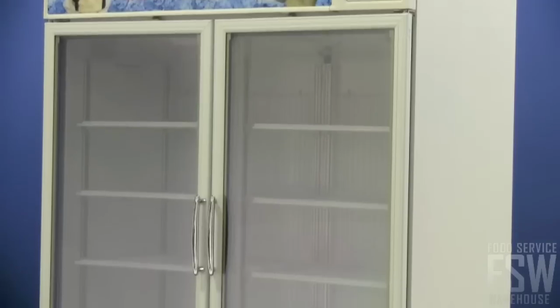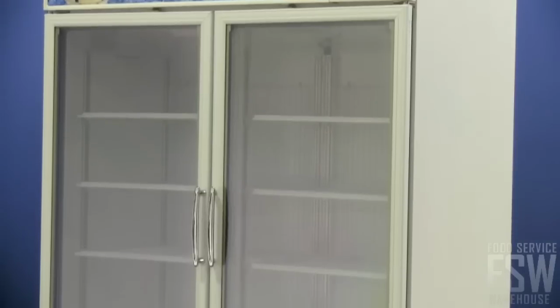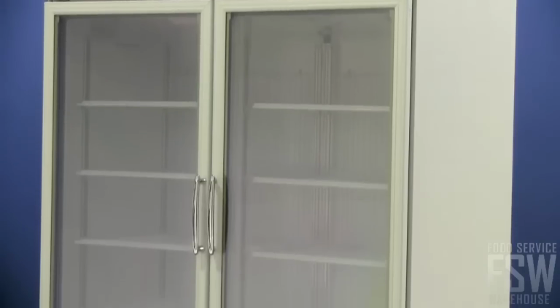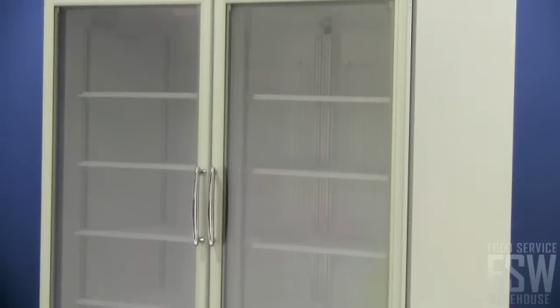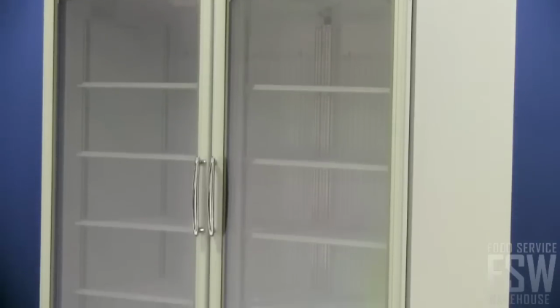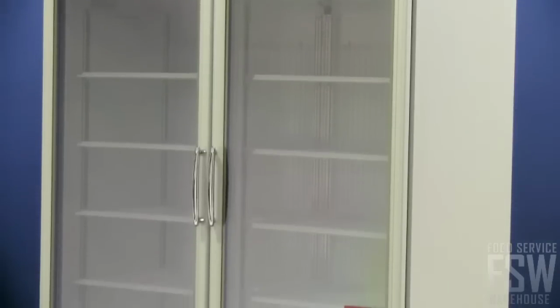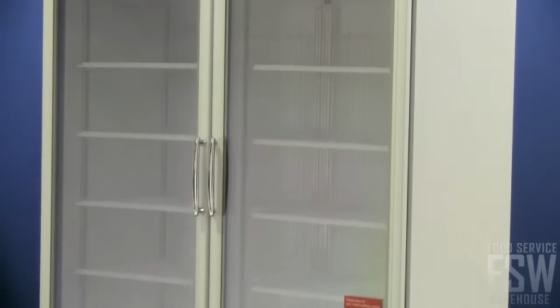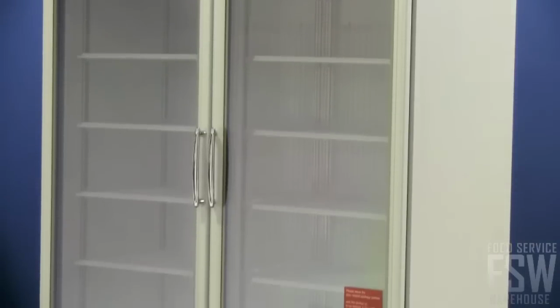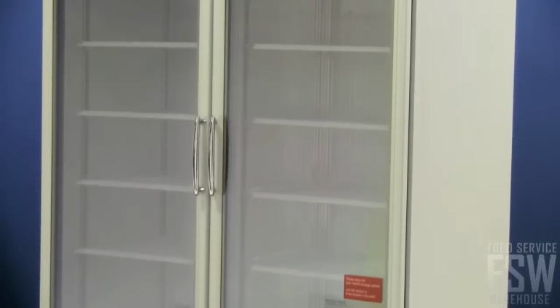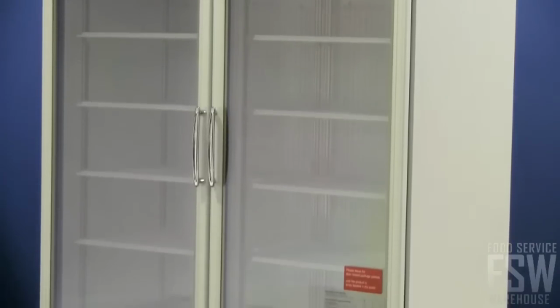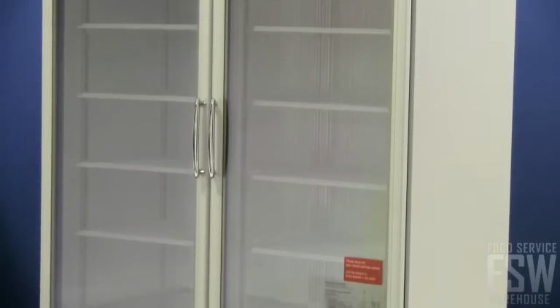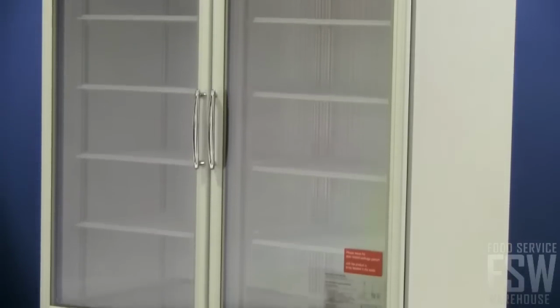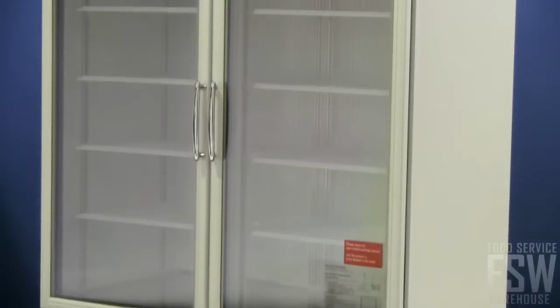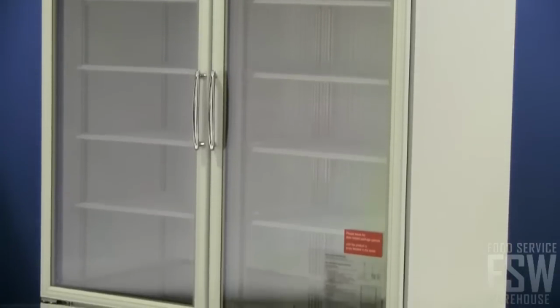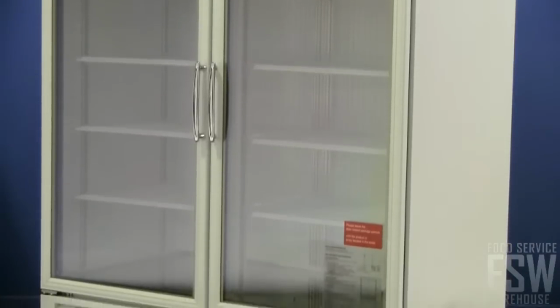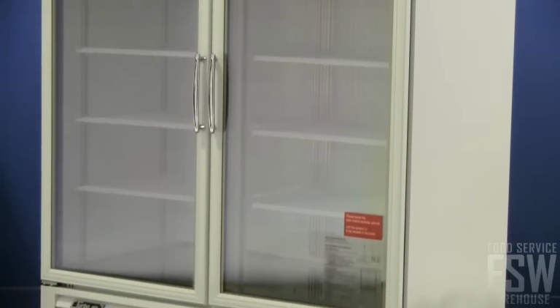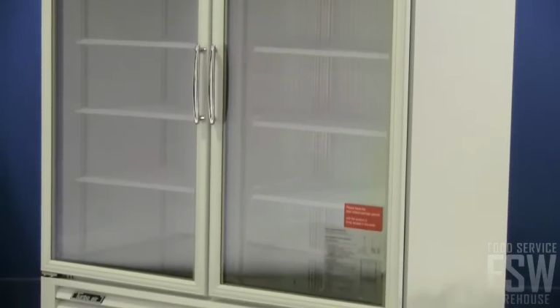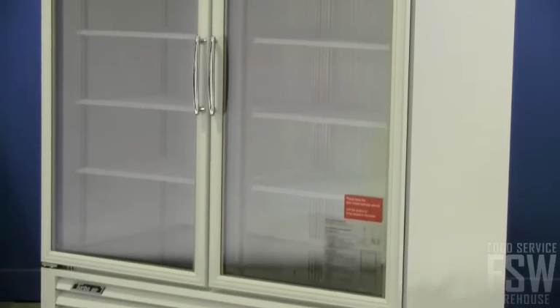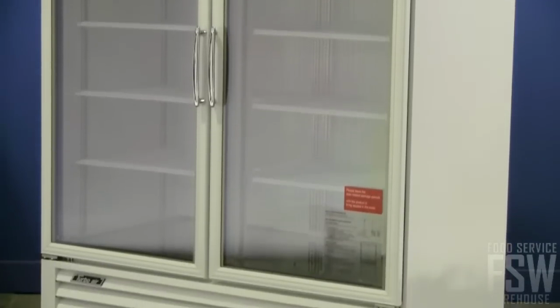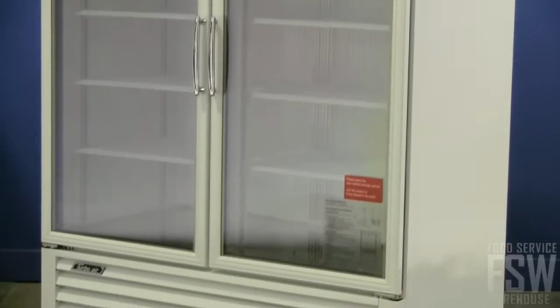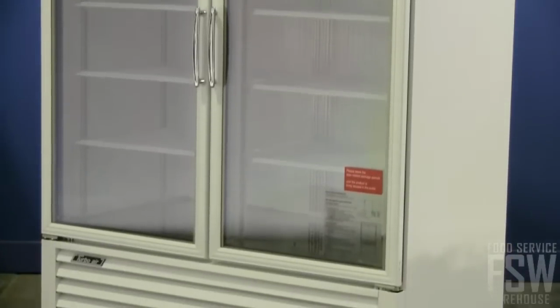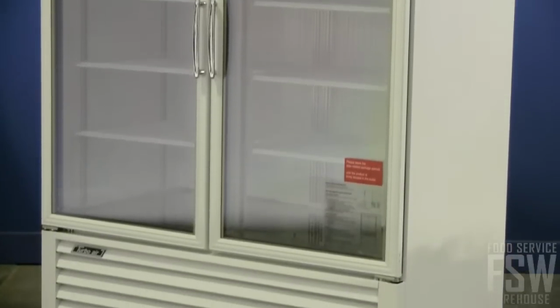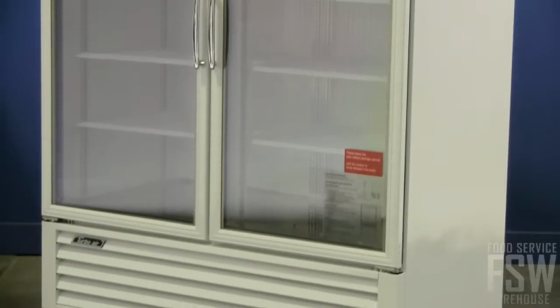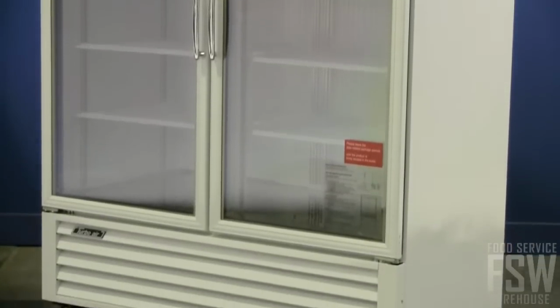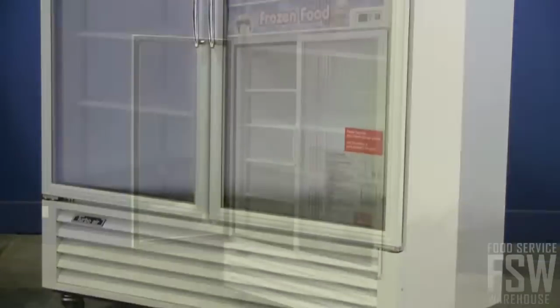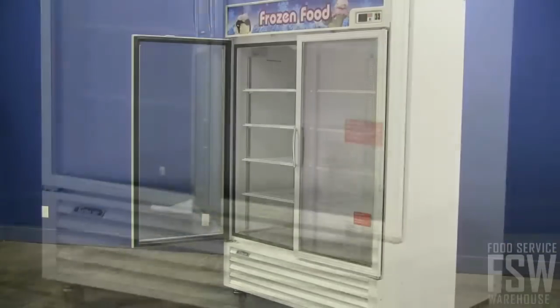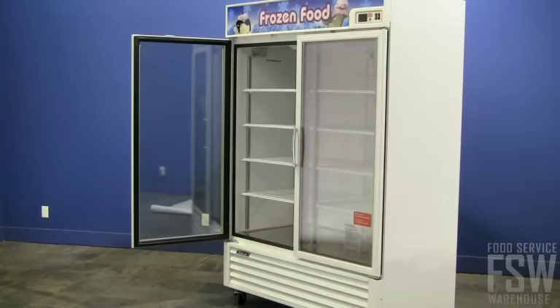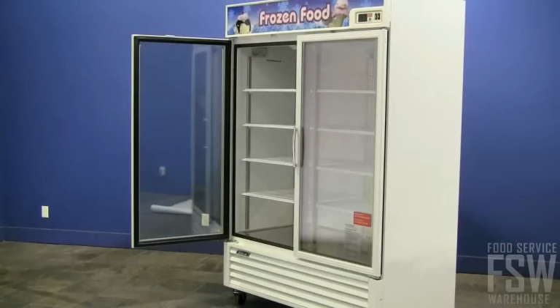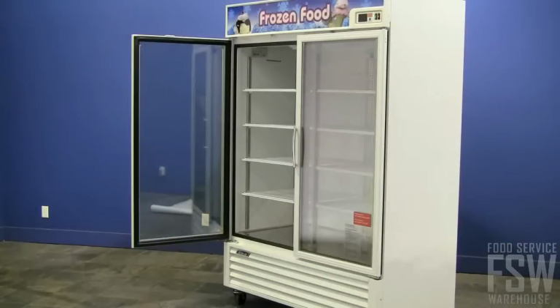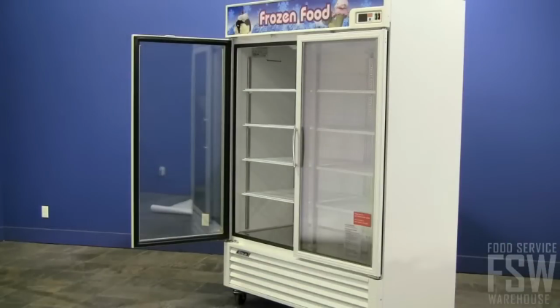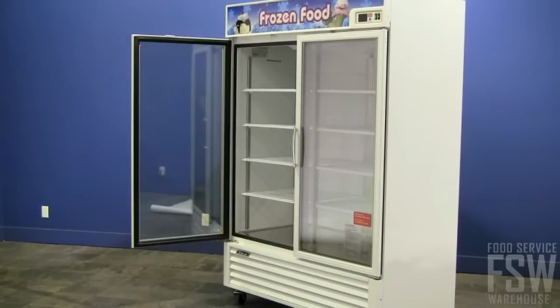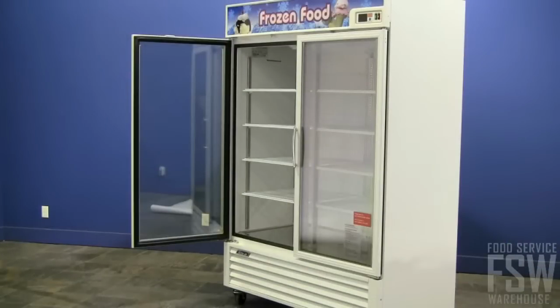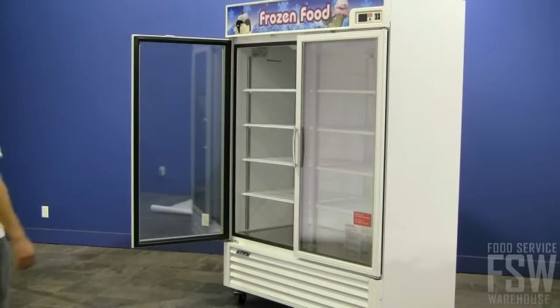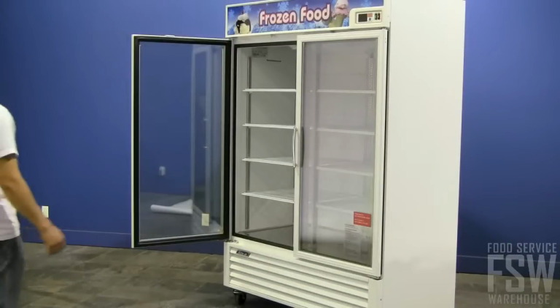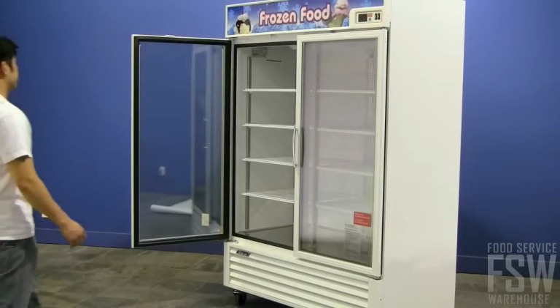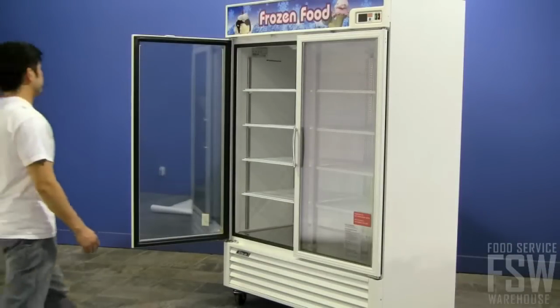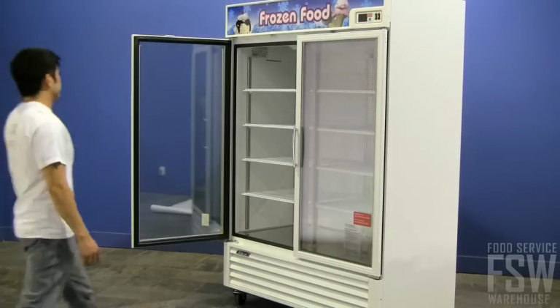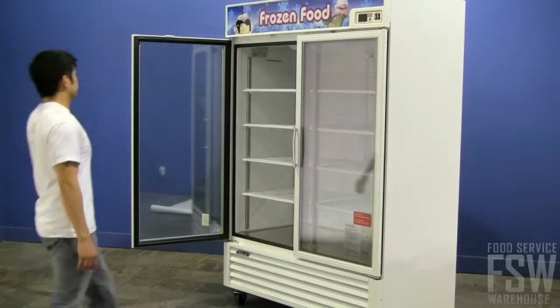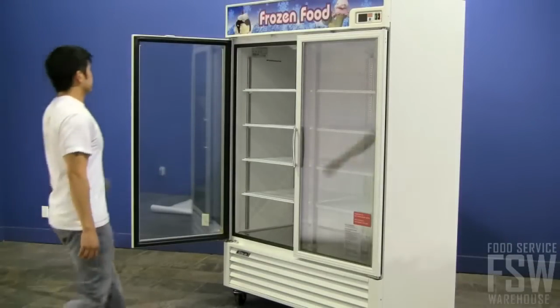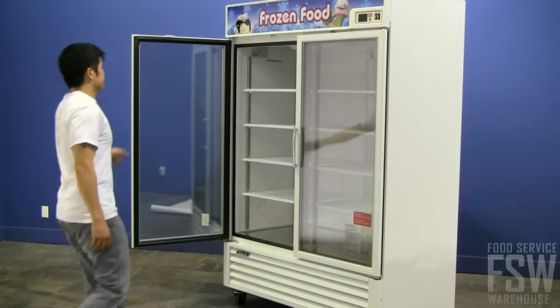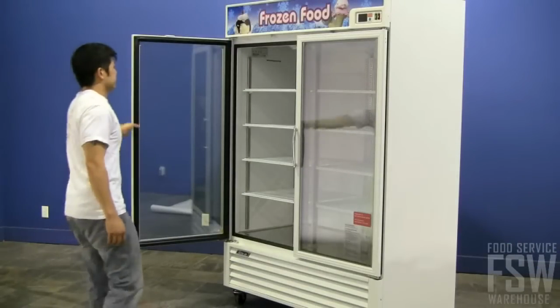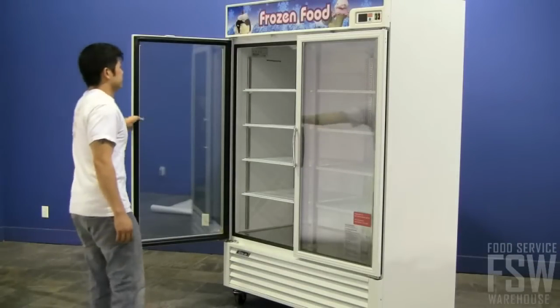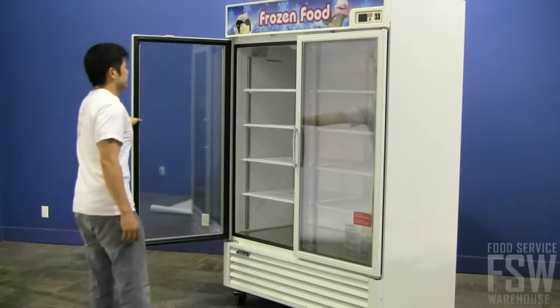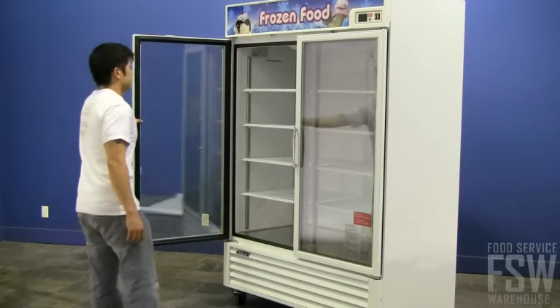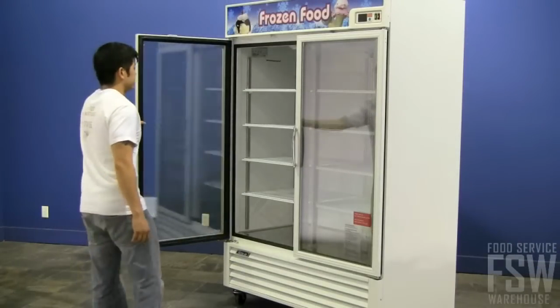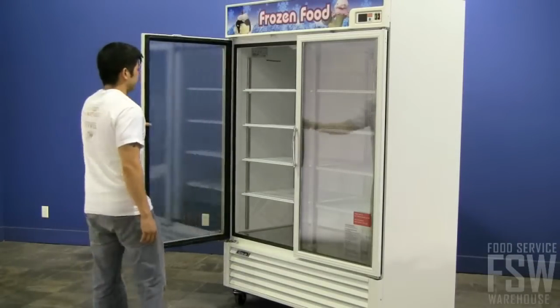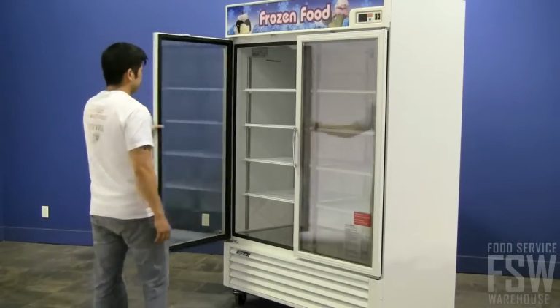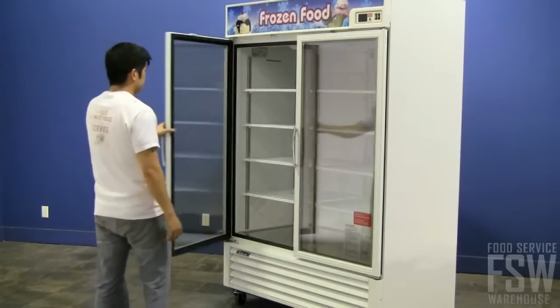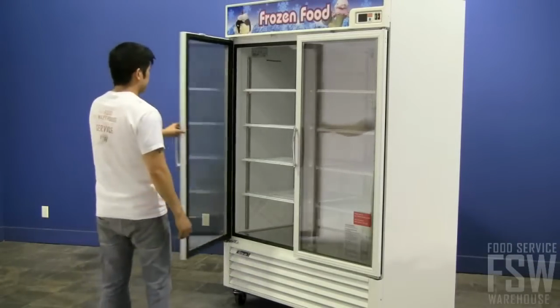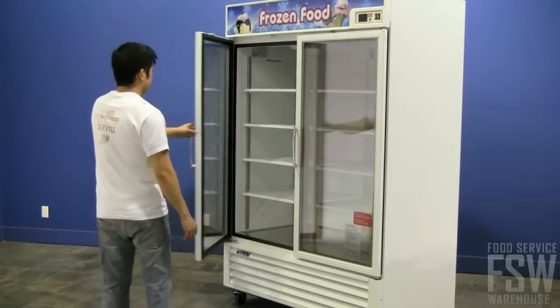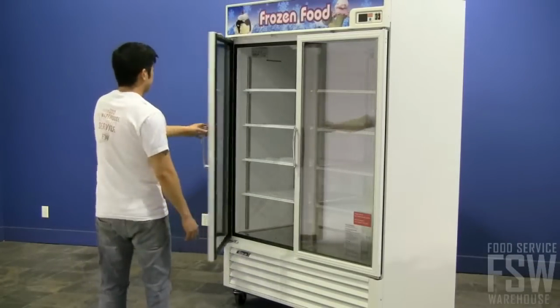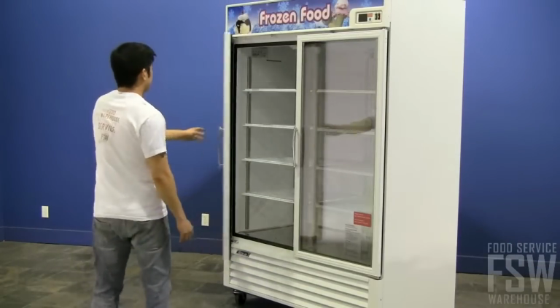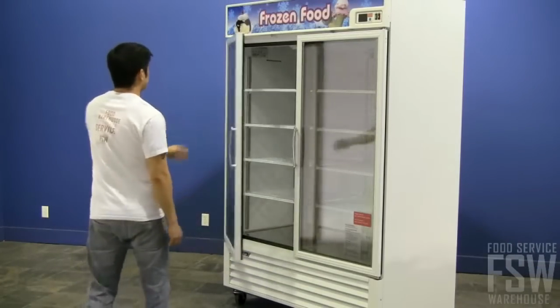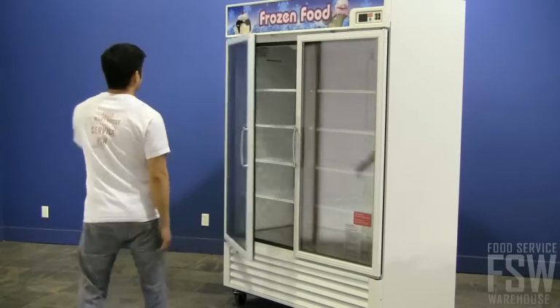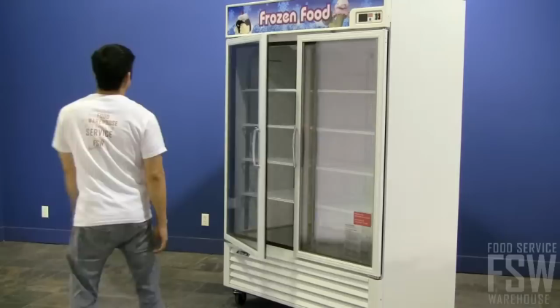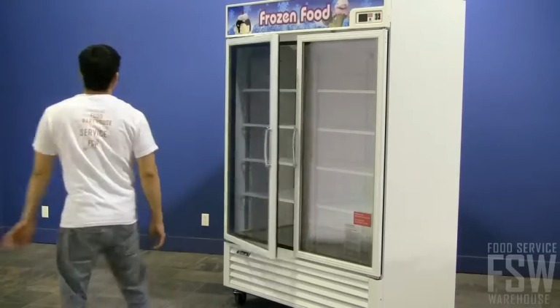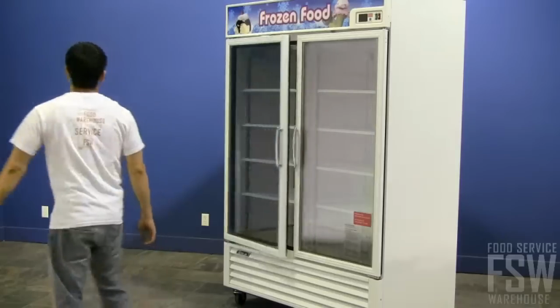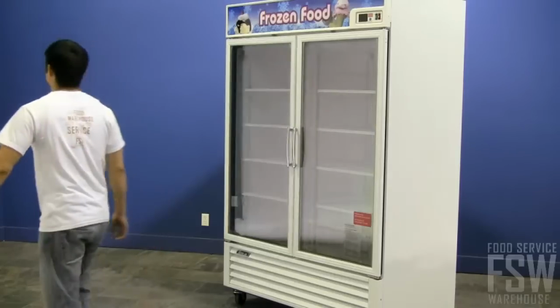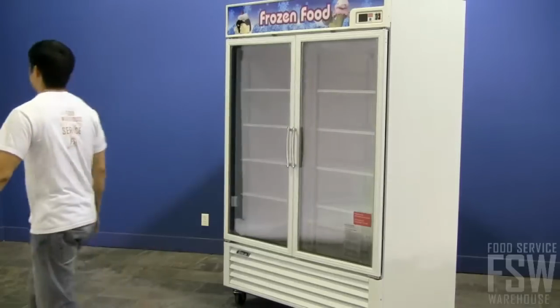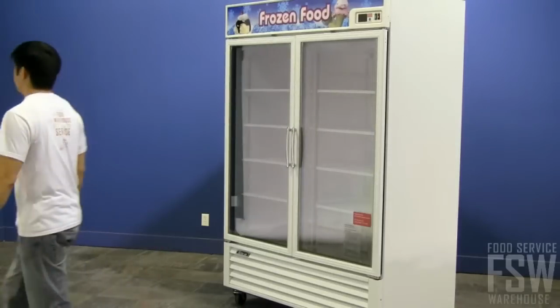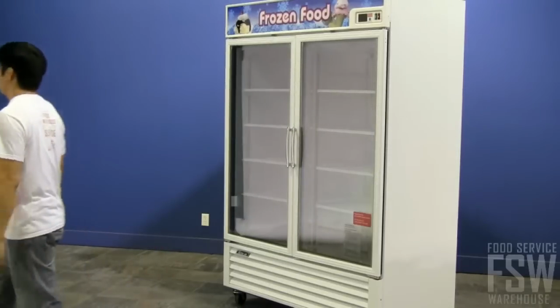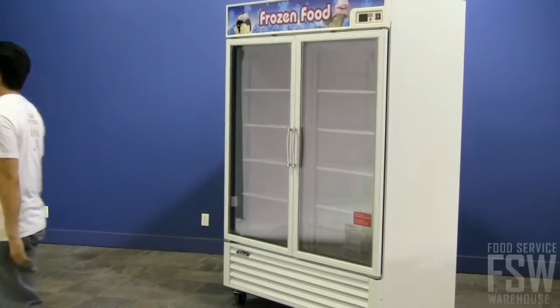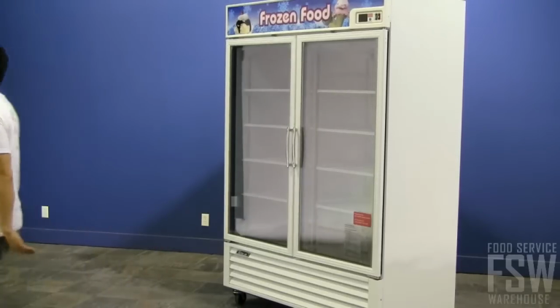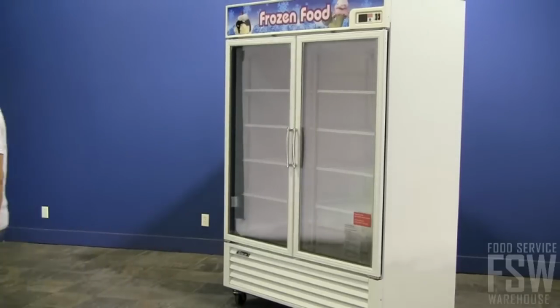Transparent, three-pane heated glass is used in the doors. The doors swing open and have self-closing and stay-open functionality.